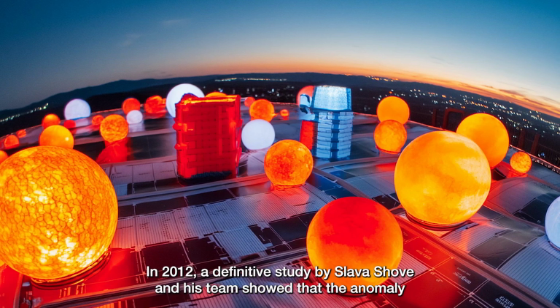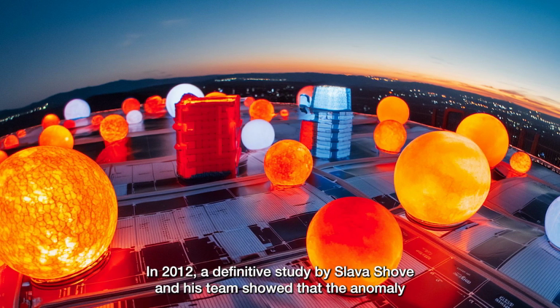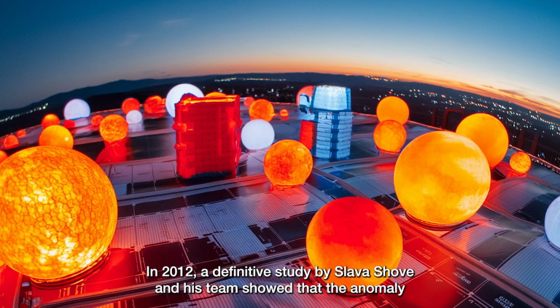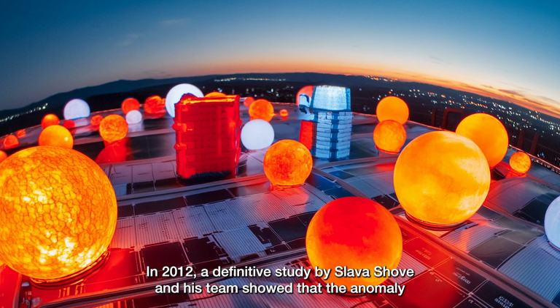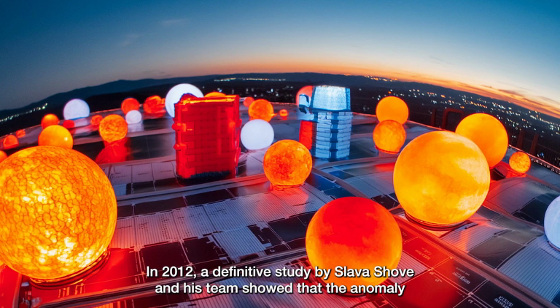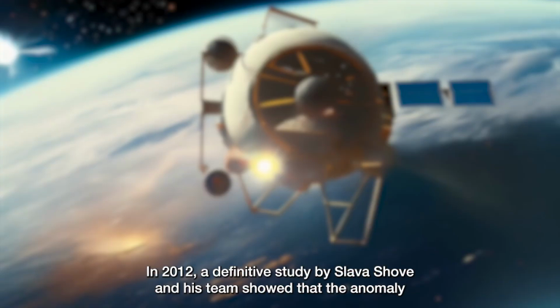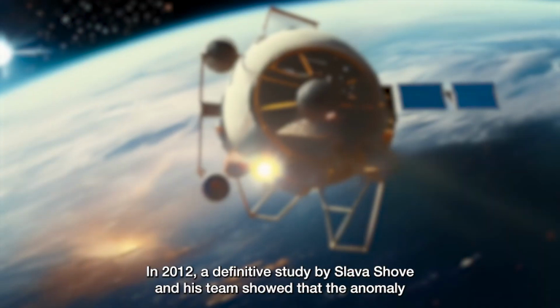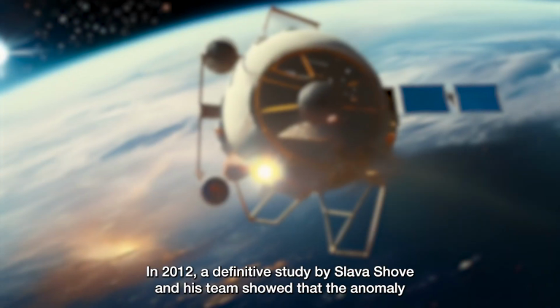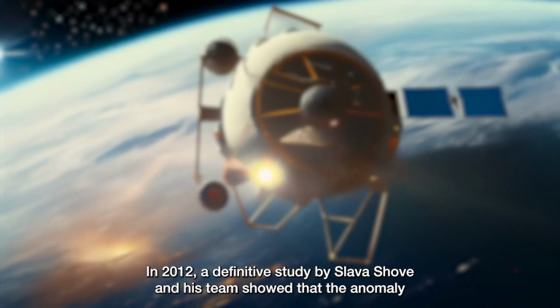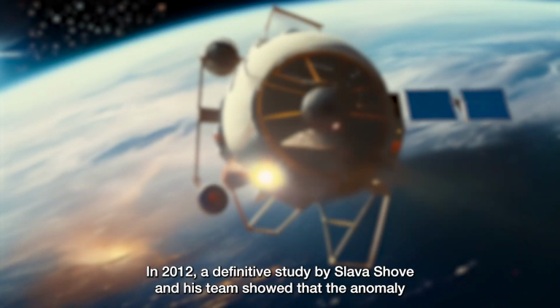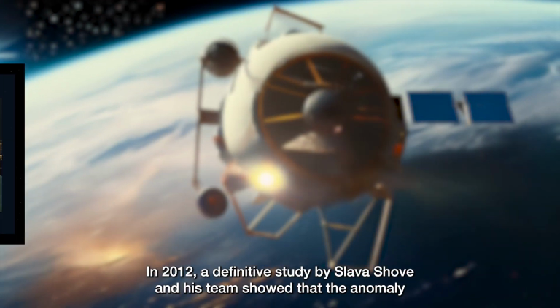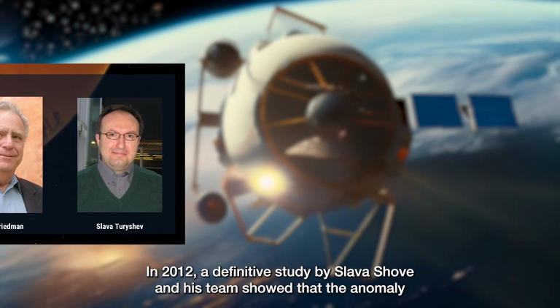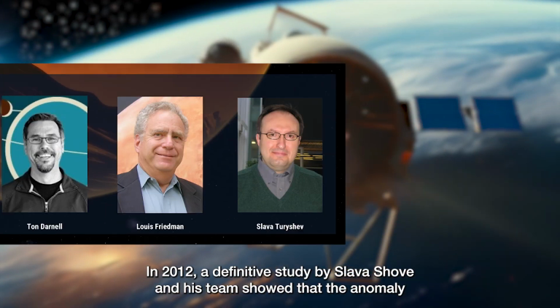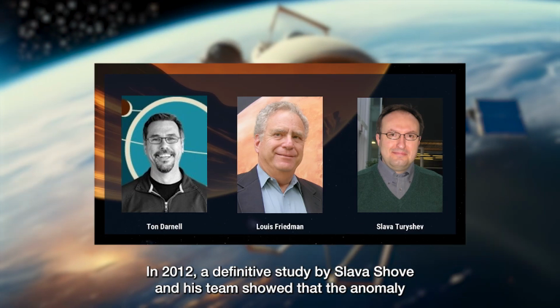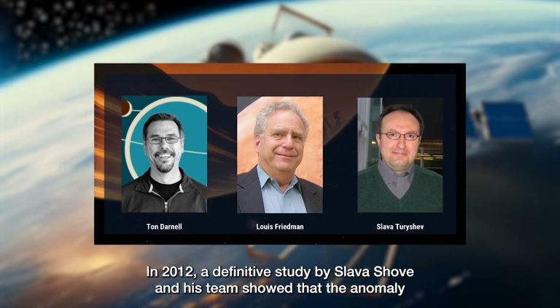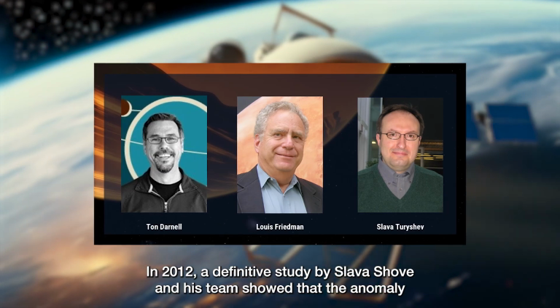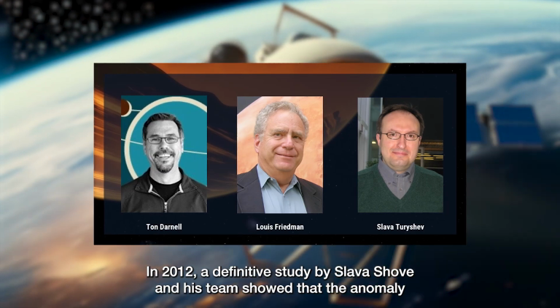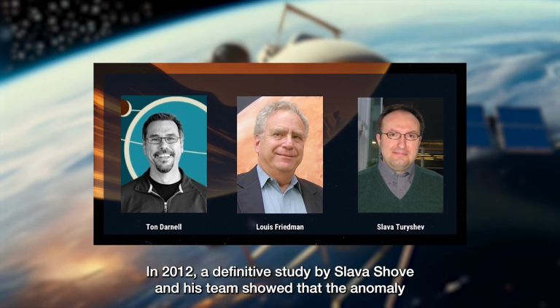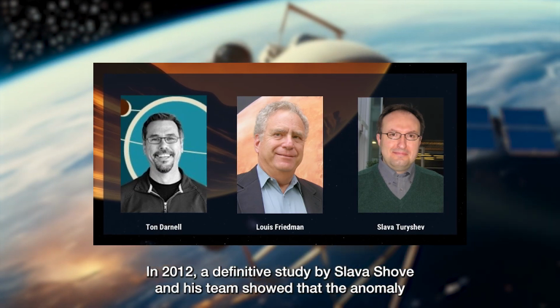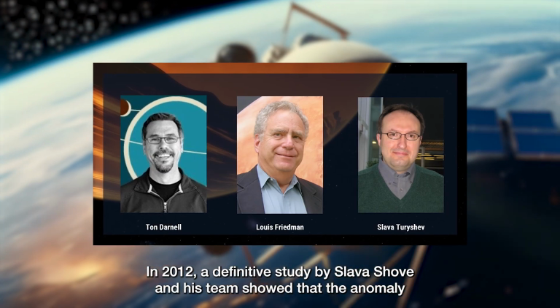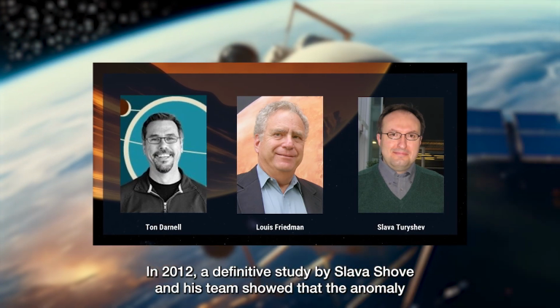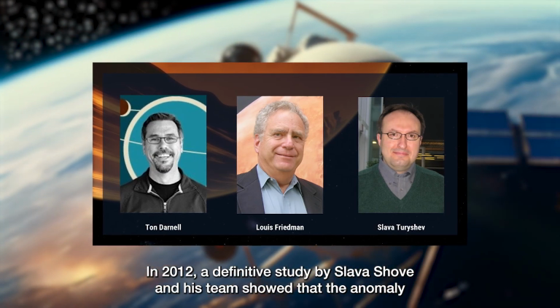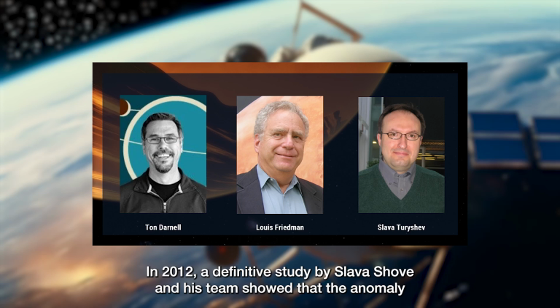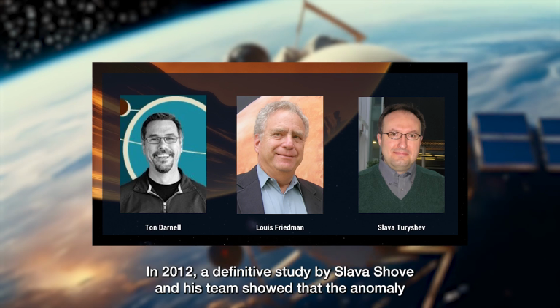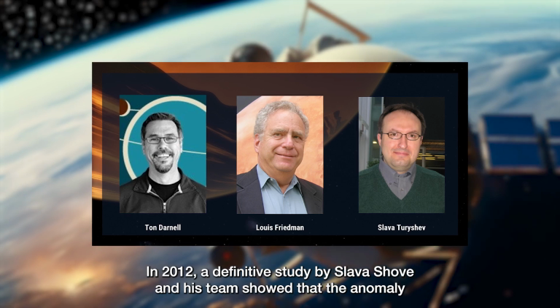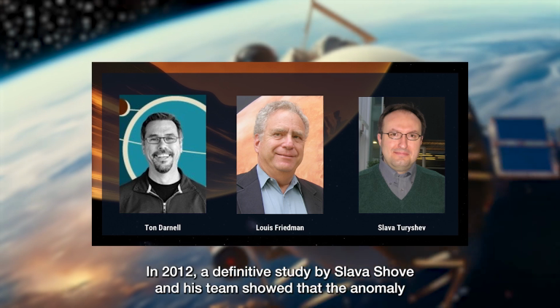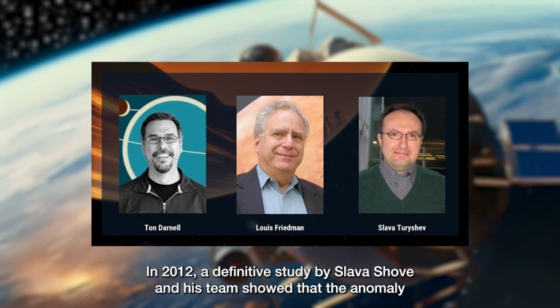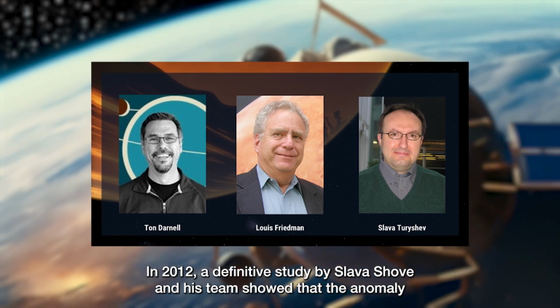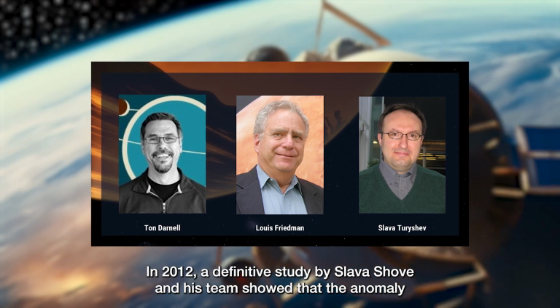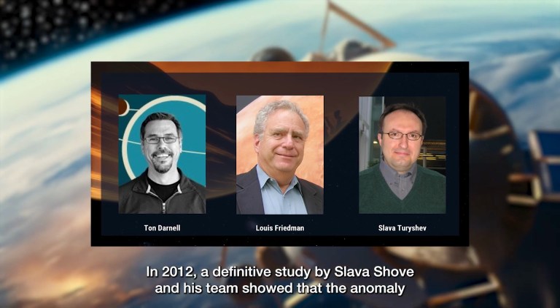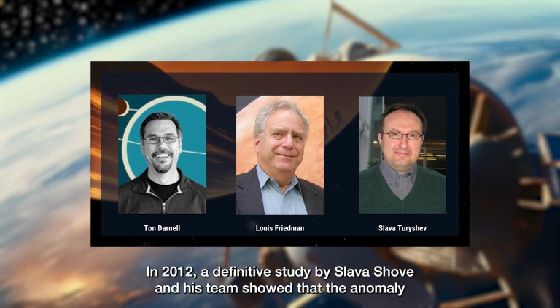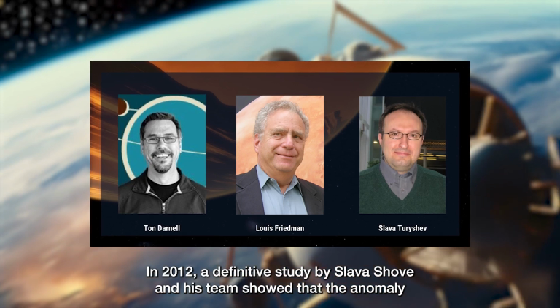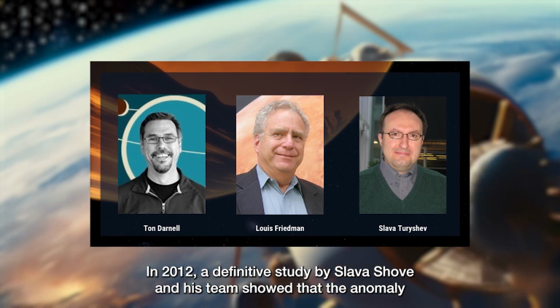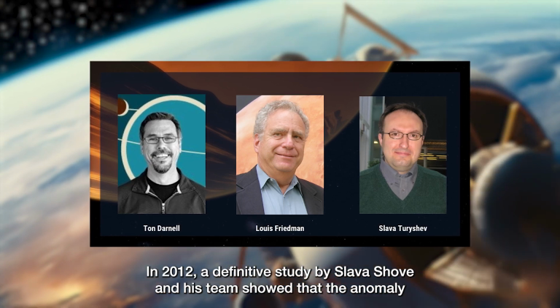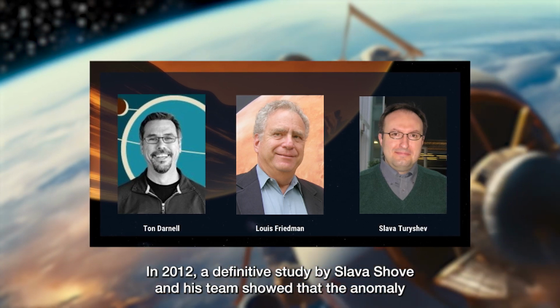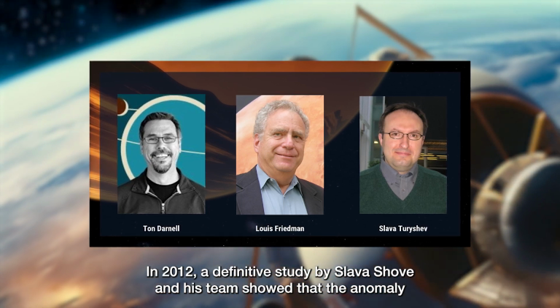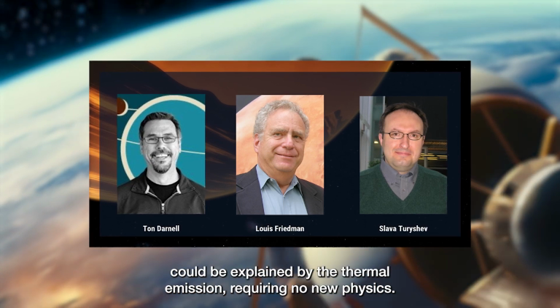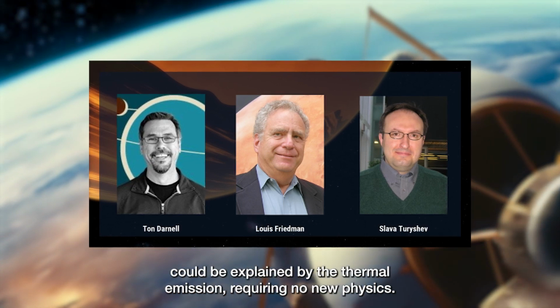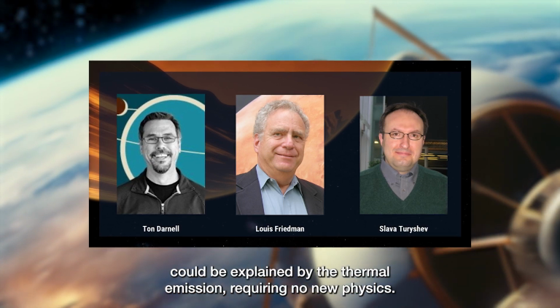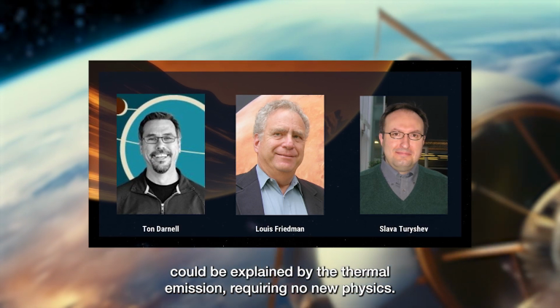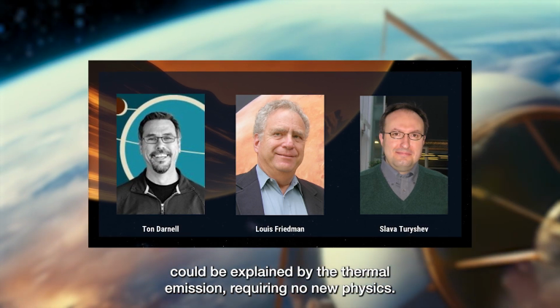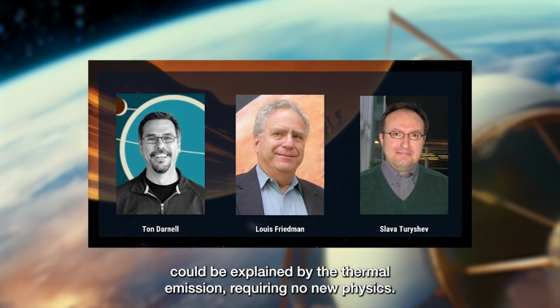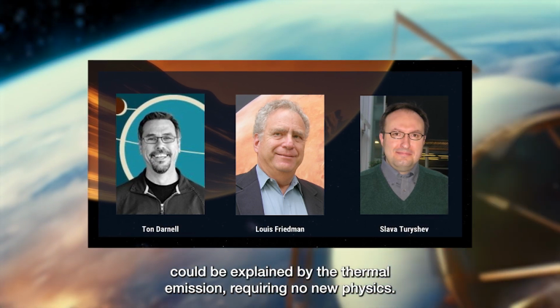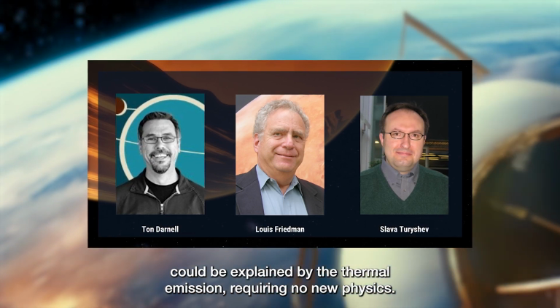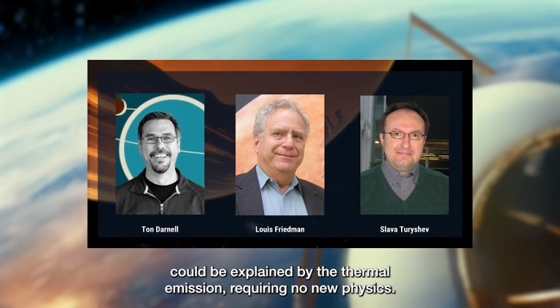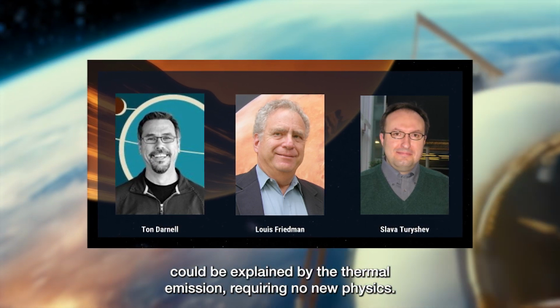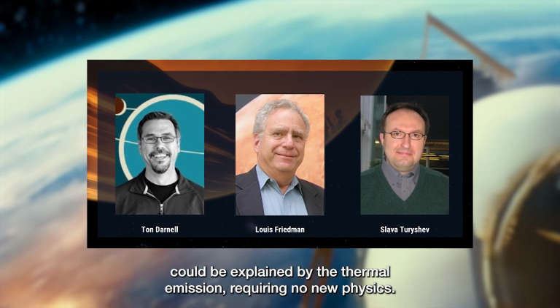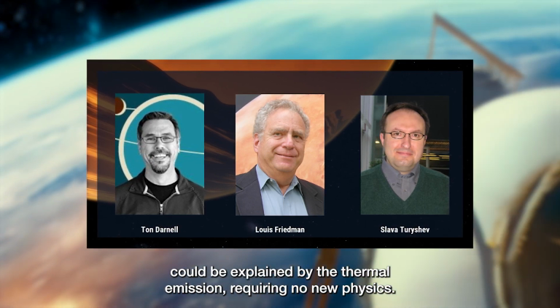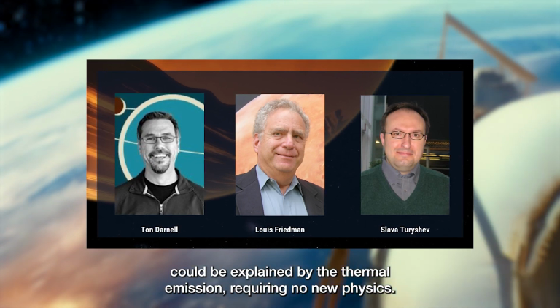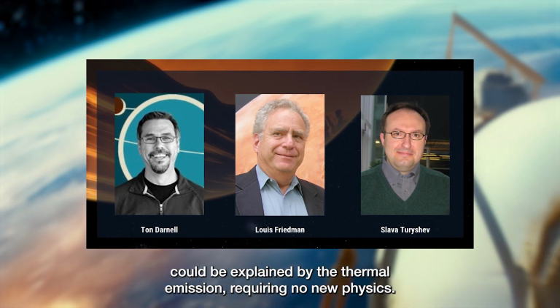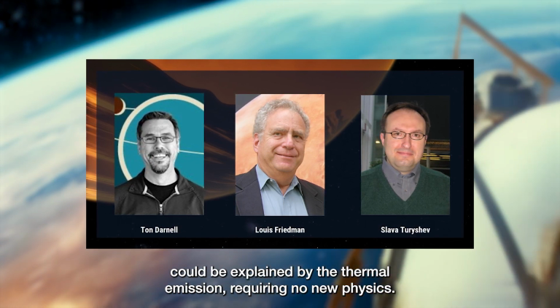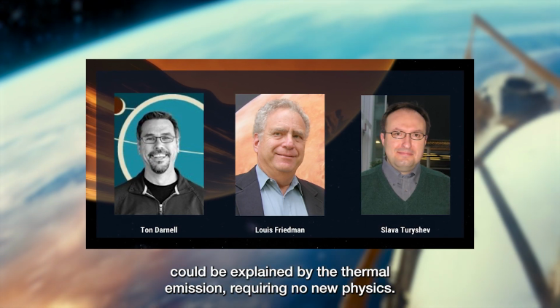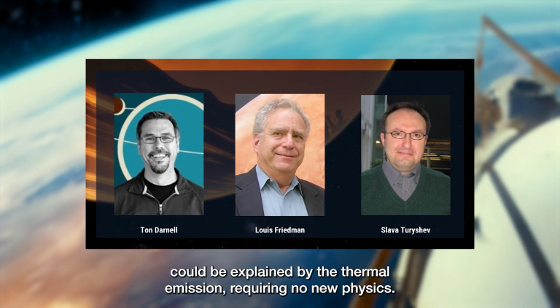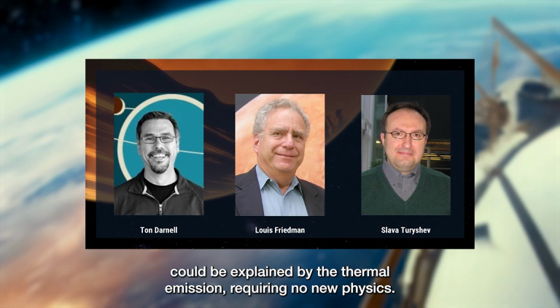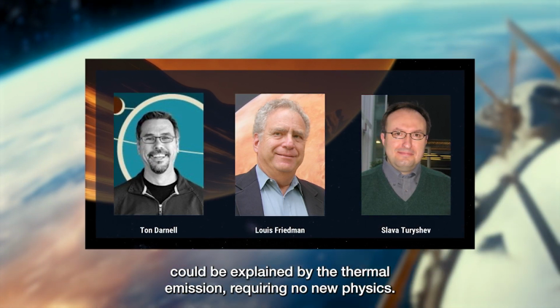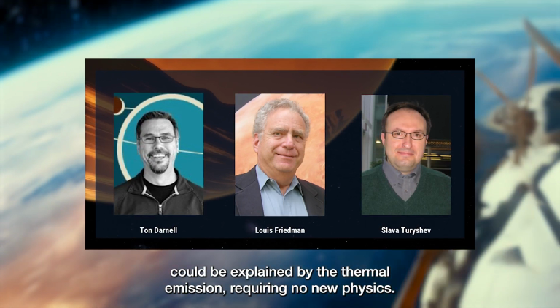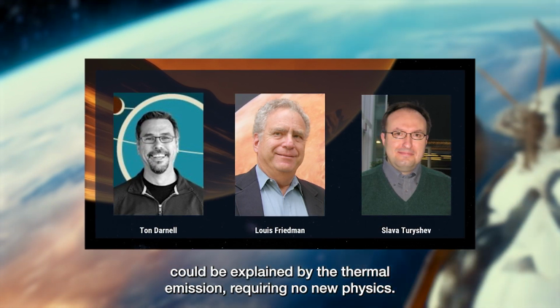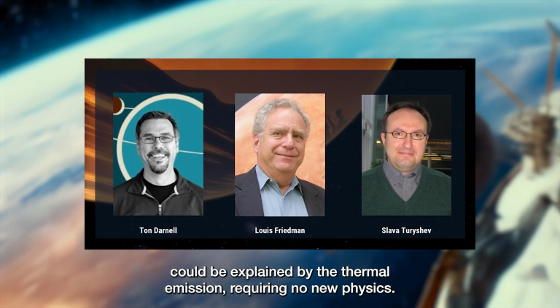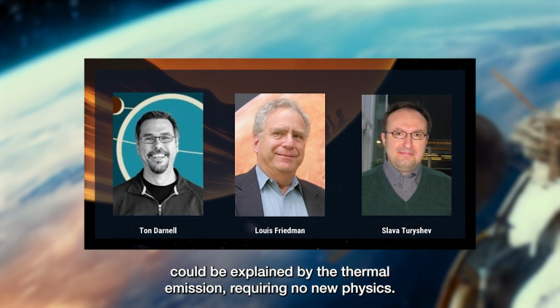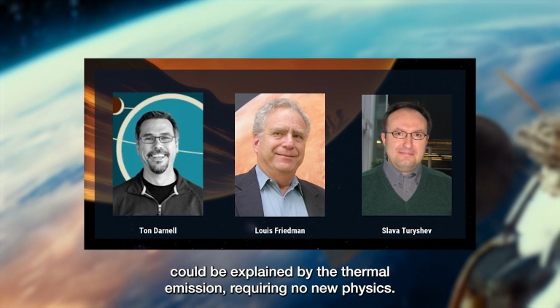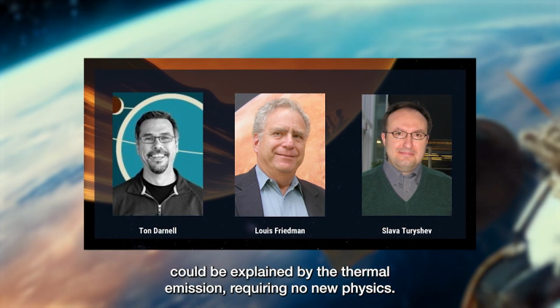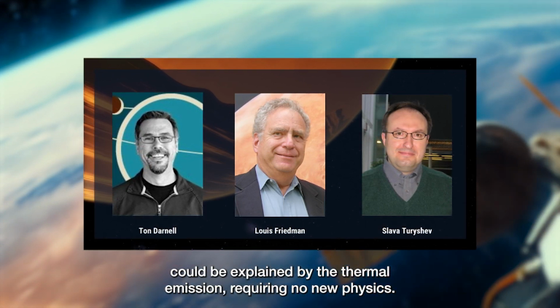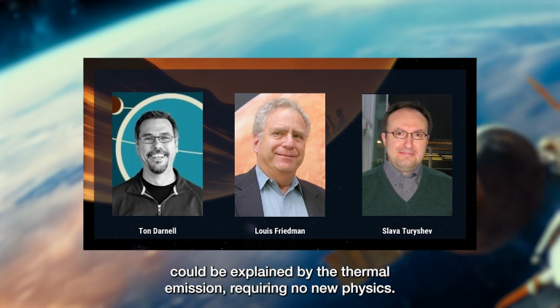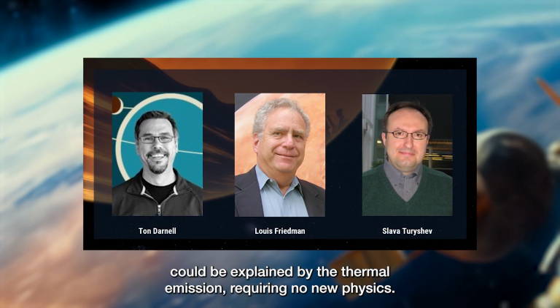In 2012, a definitive study by Slava Turyshev and his team showed that the anomaly could be explained by the thermal emission, requiring no new physics.